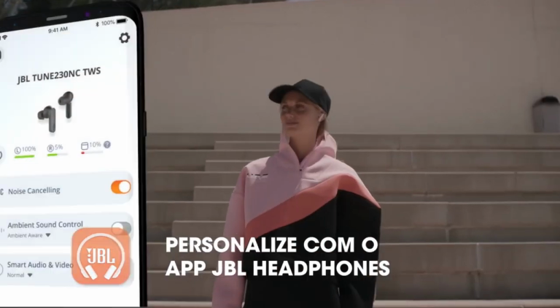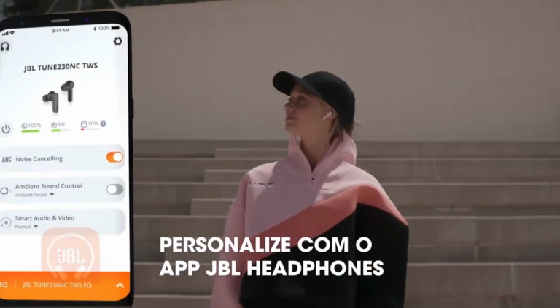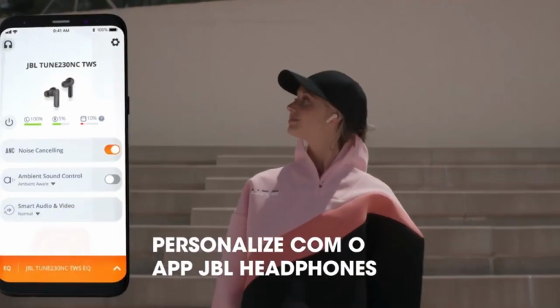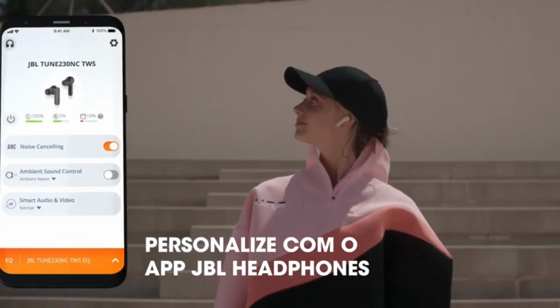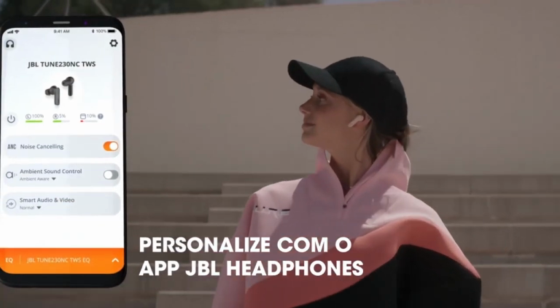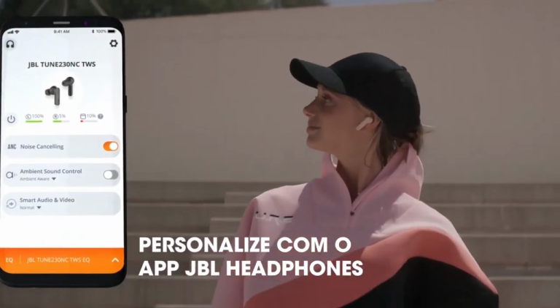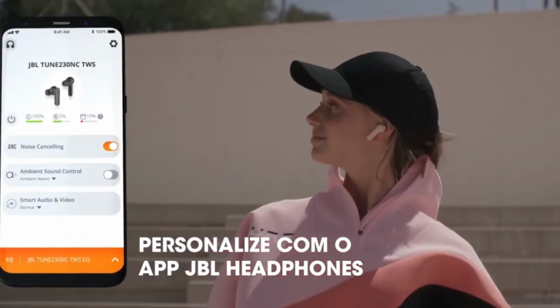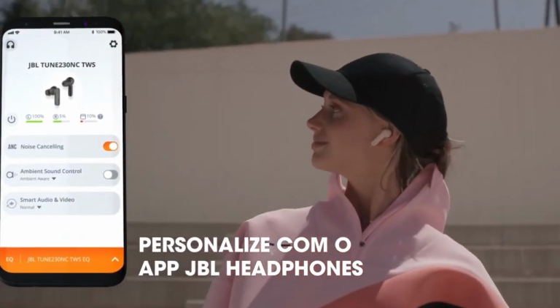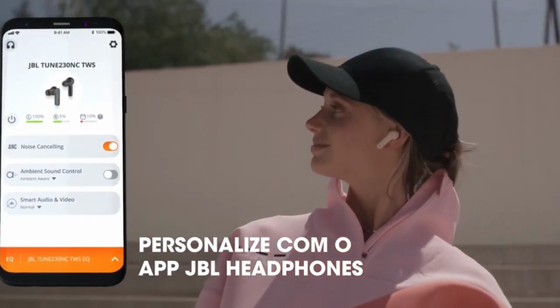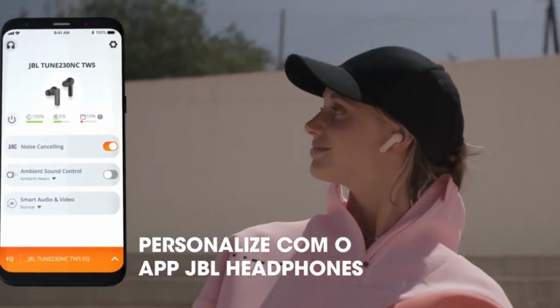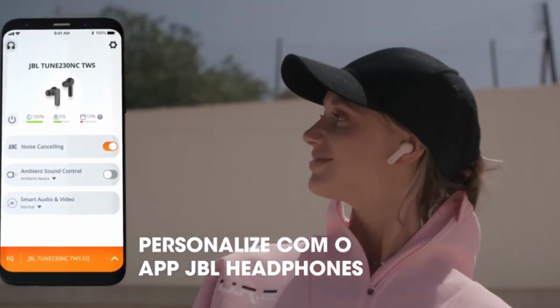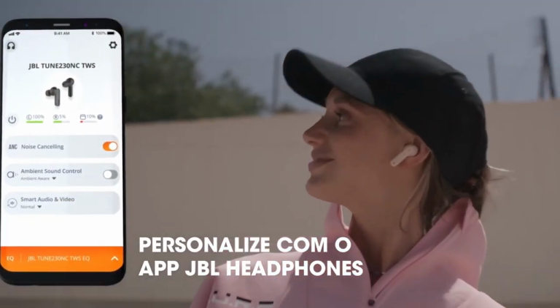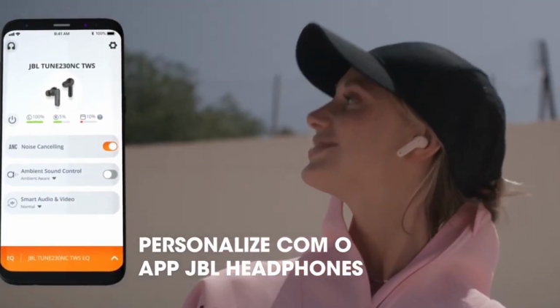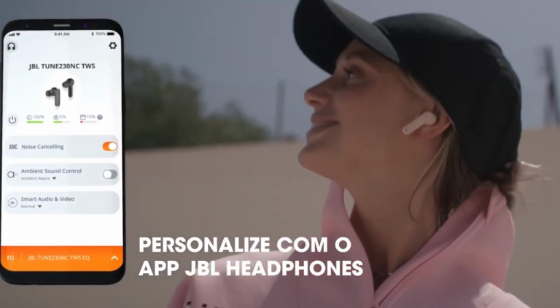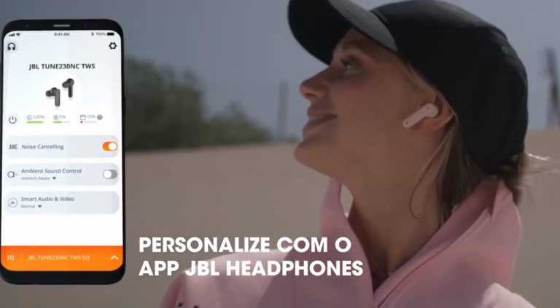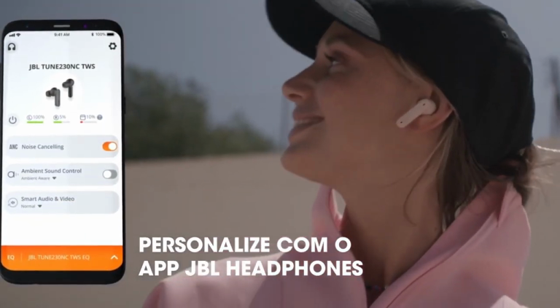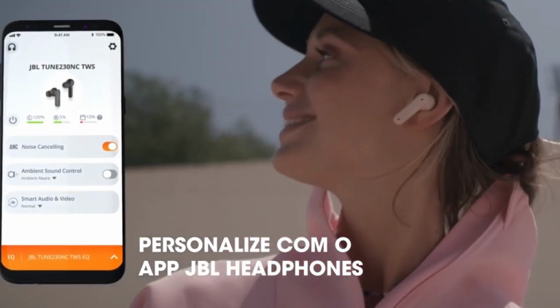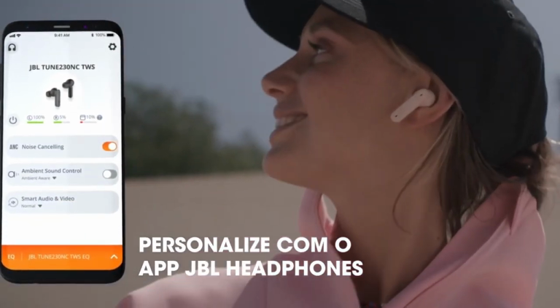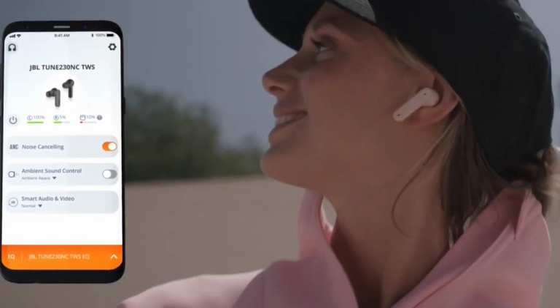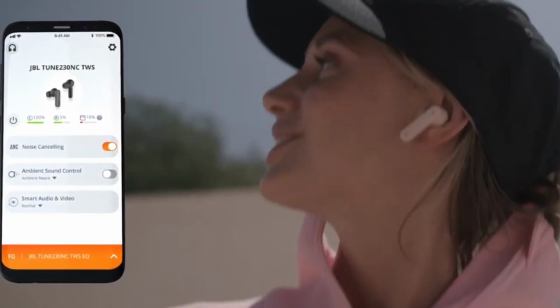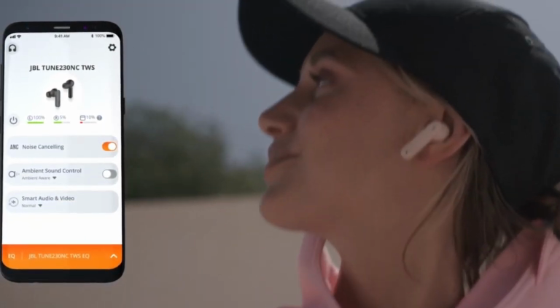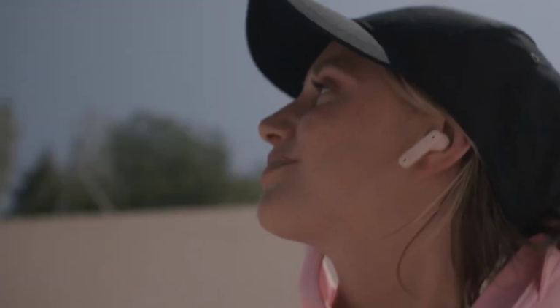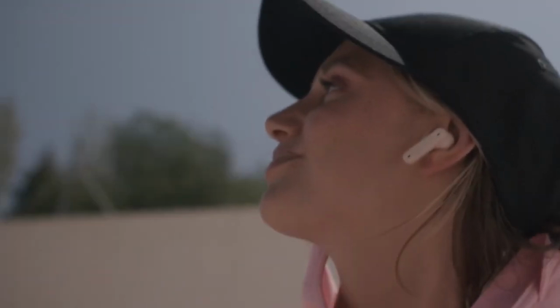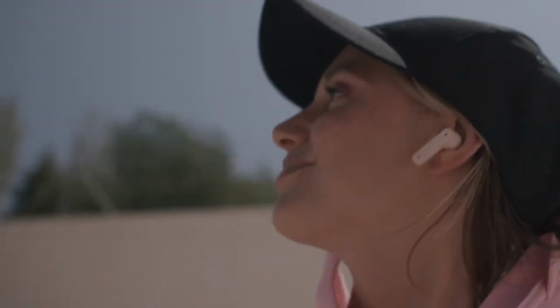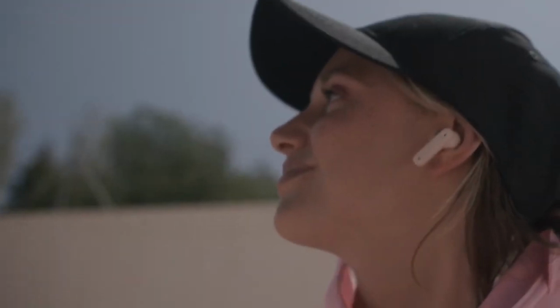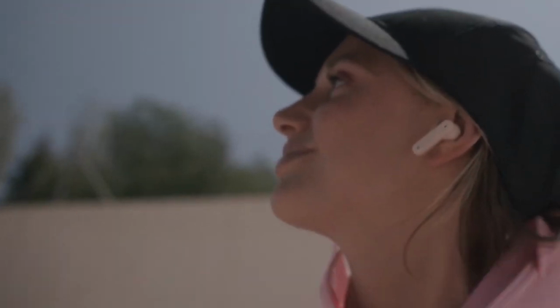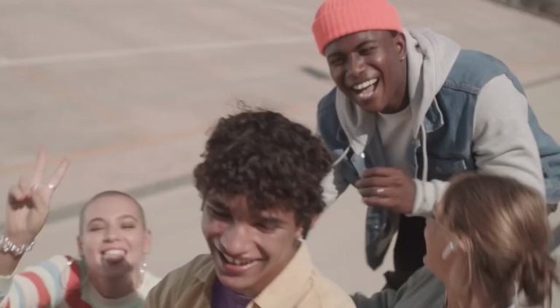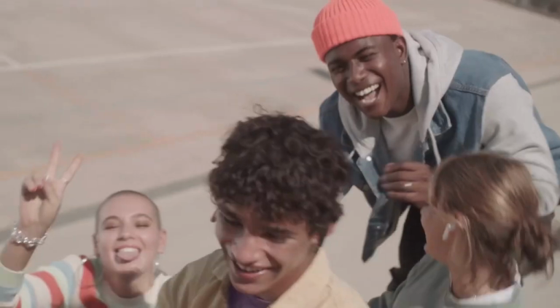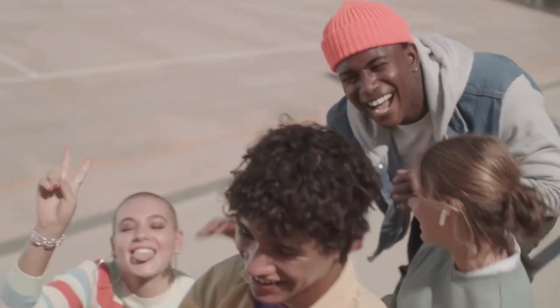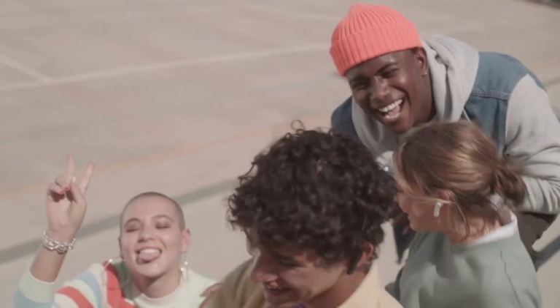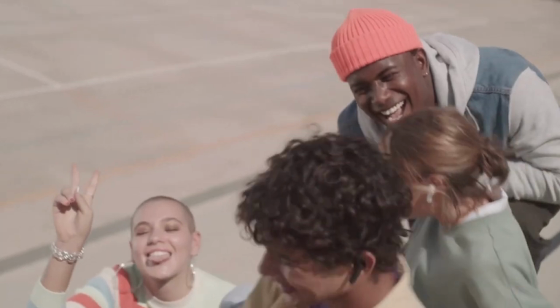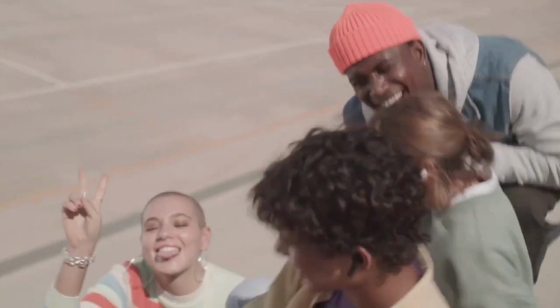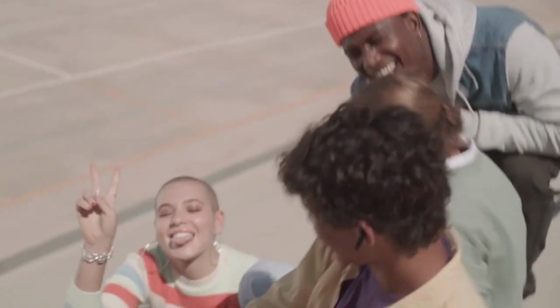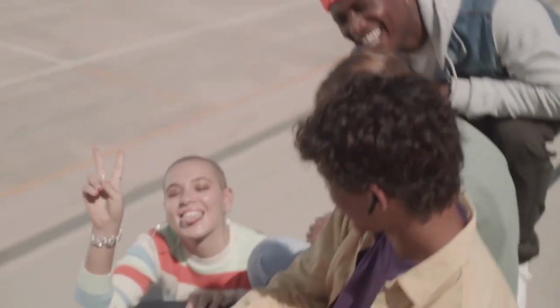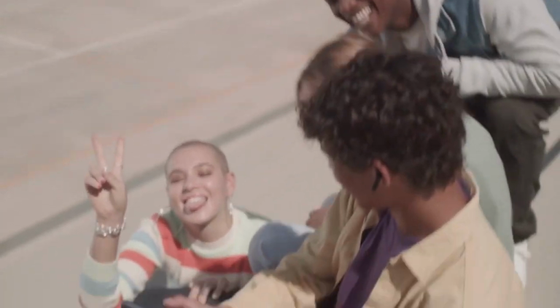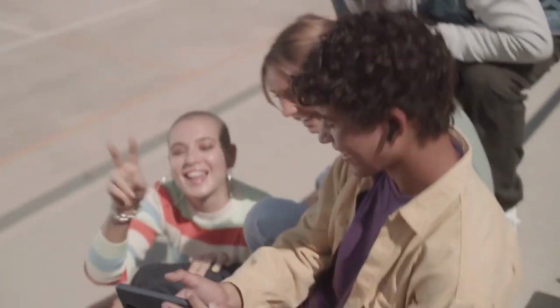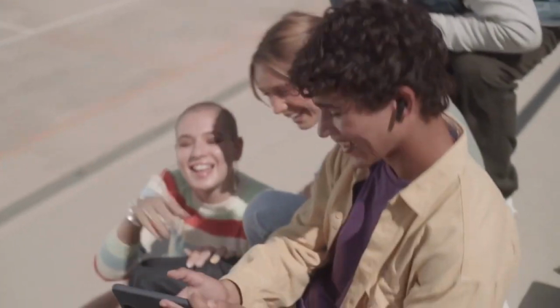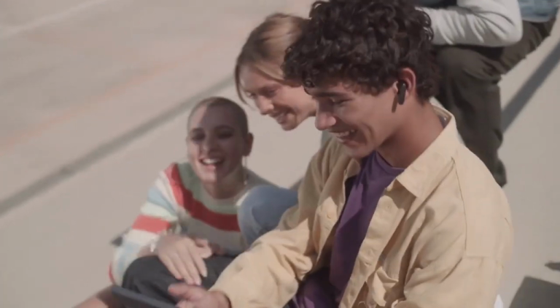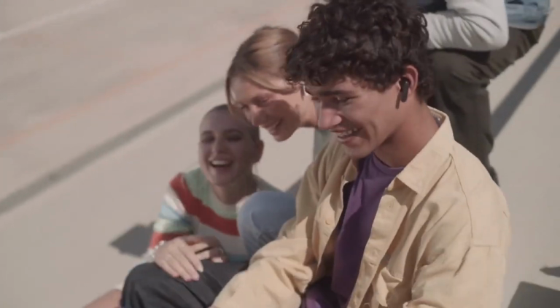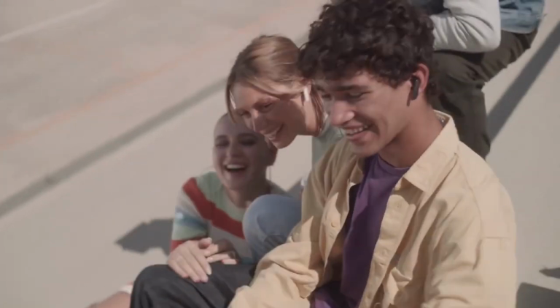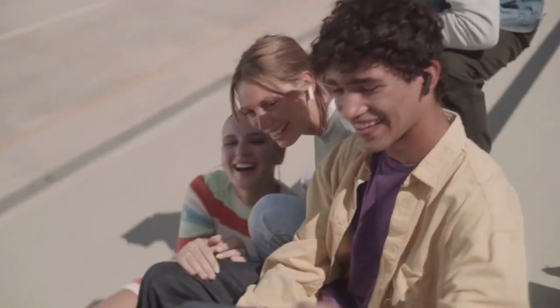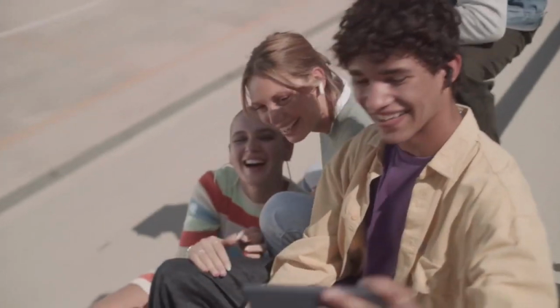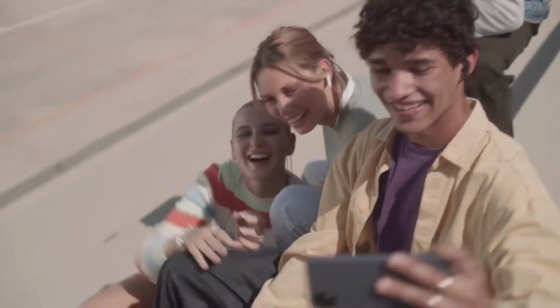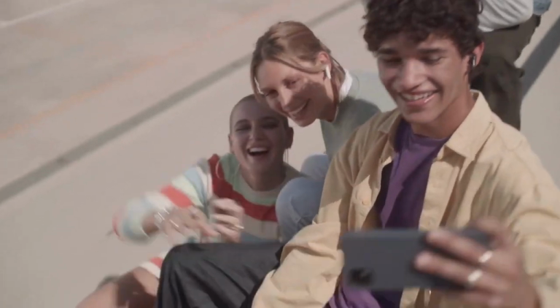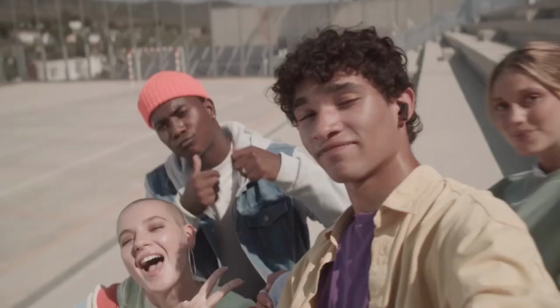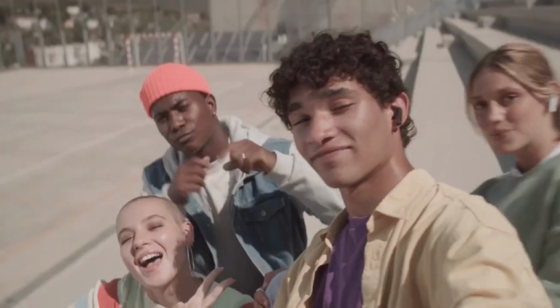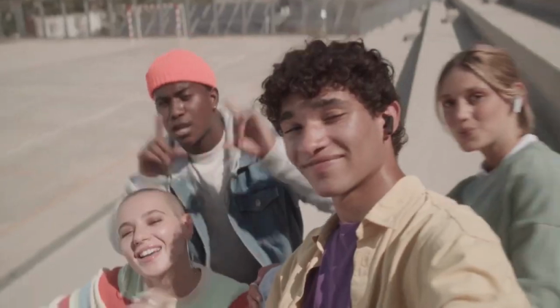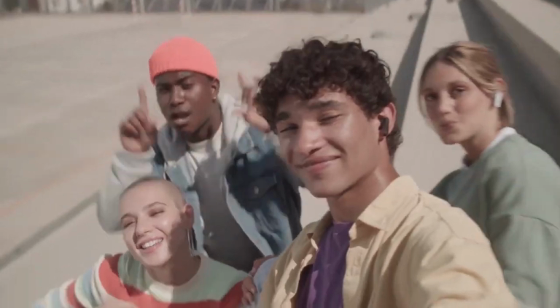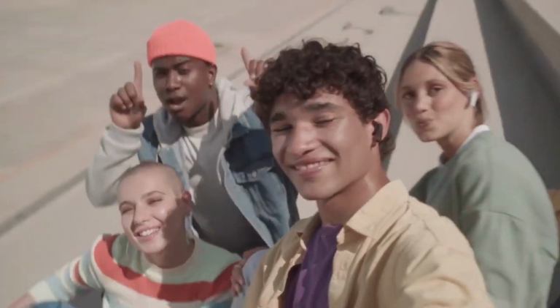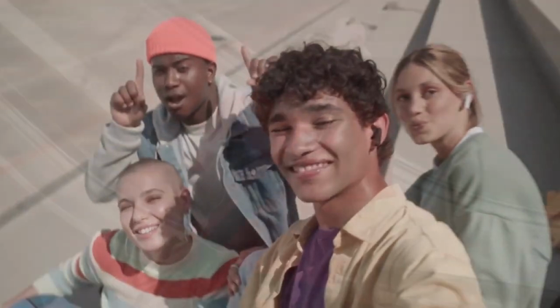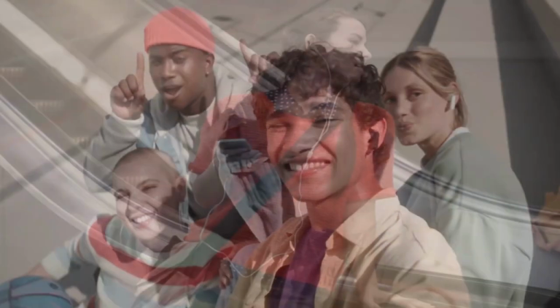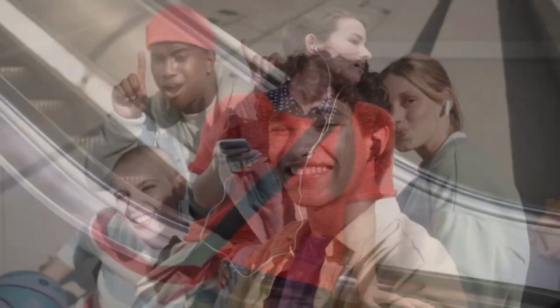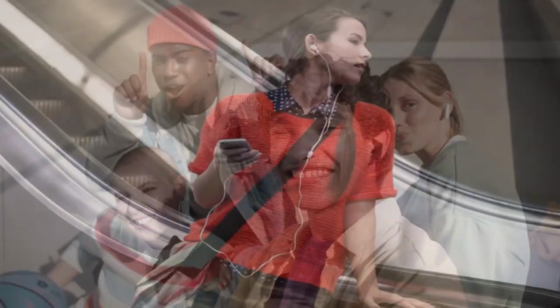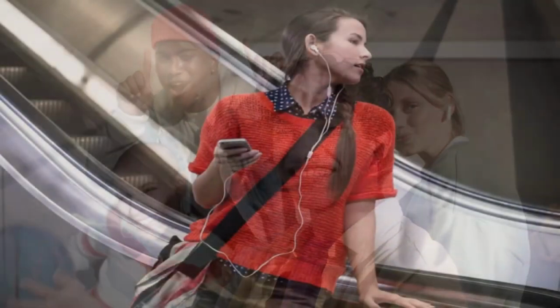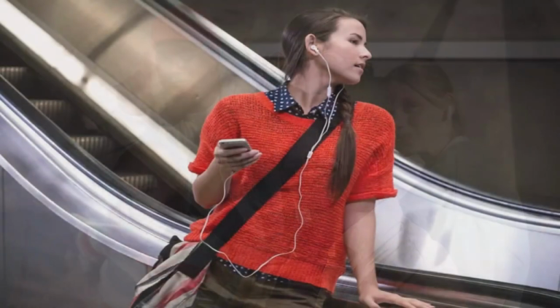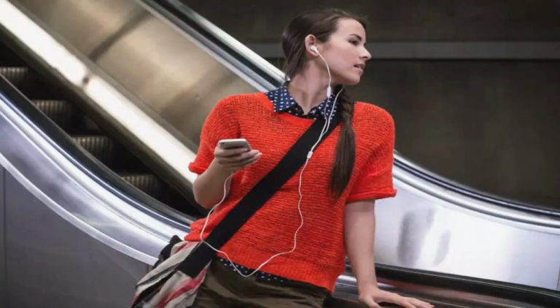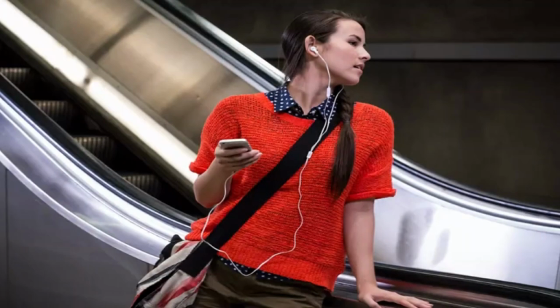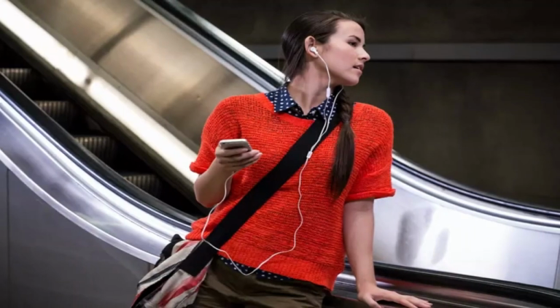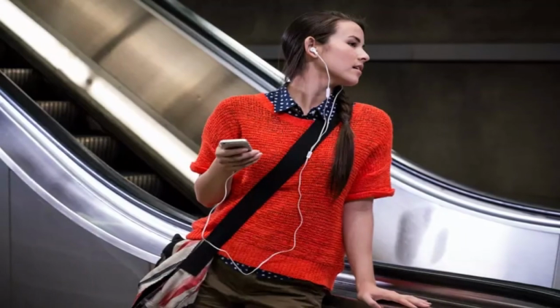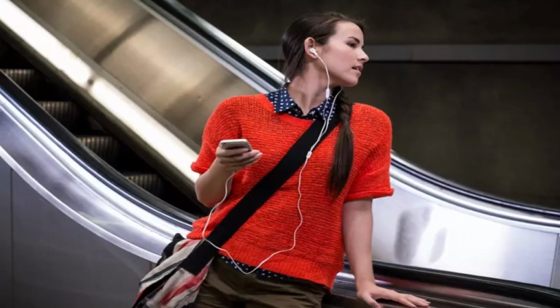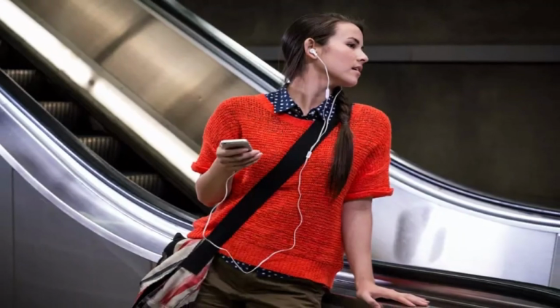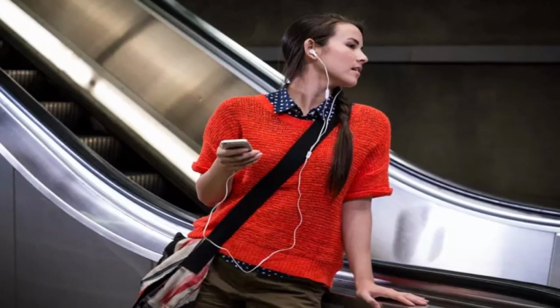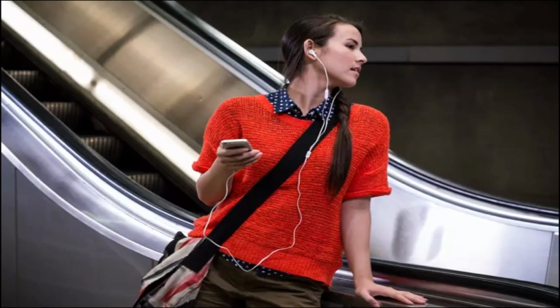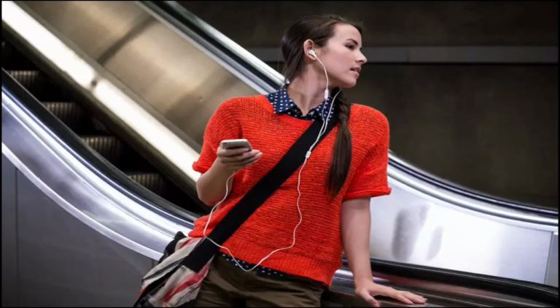These Panasonic Ergo Fit earbuds sound better and come in more colors than standard Apple earbuds, but cost half as much.